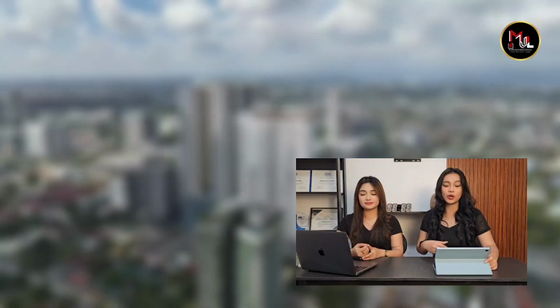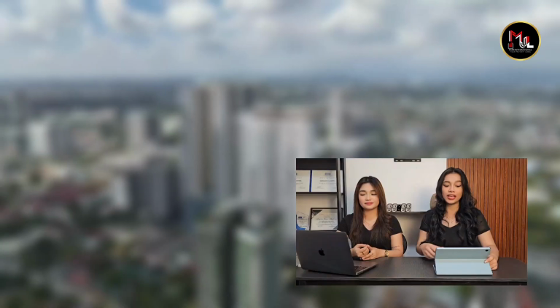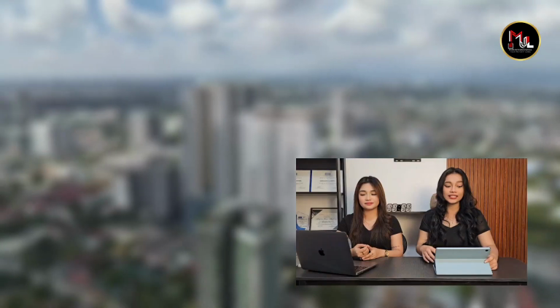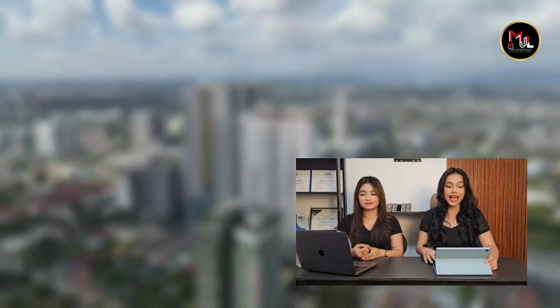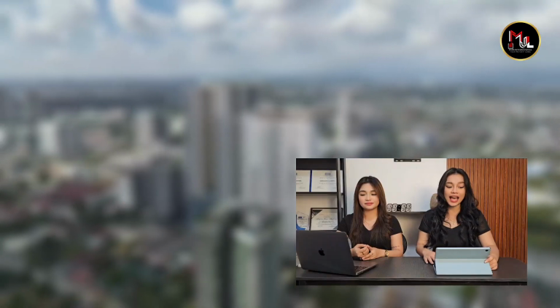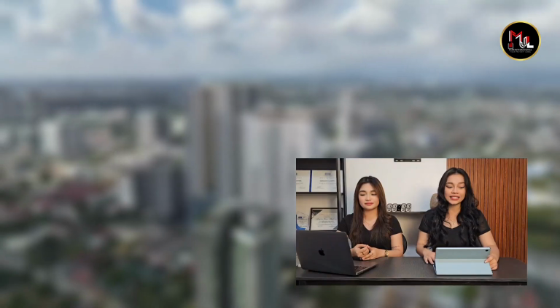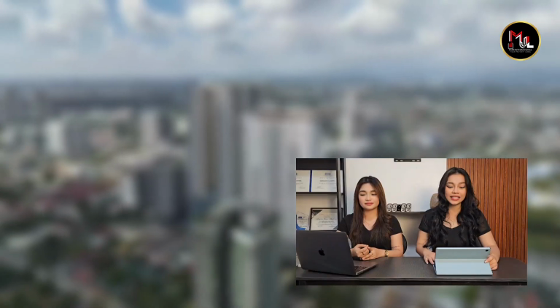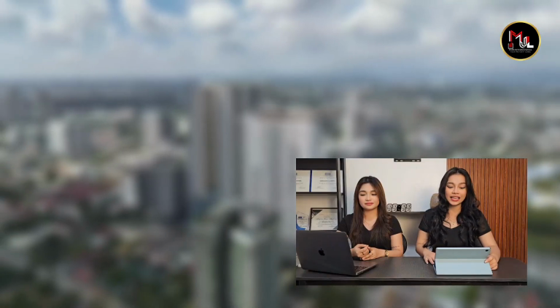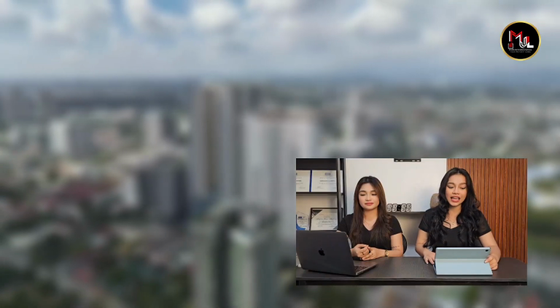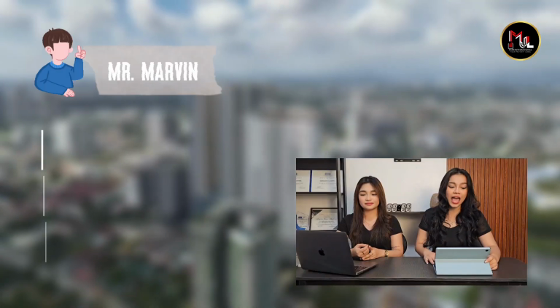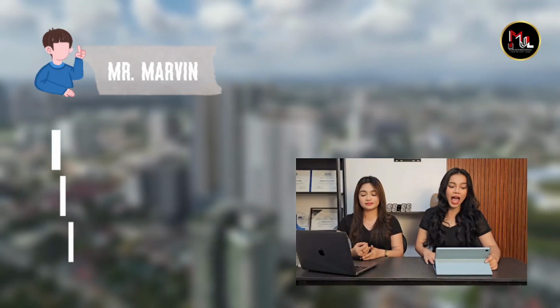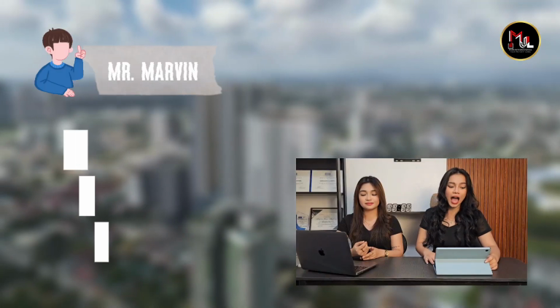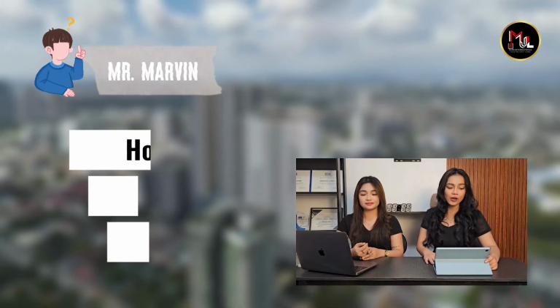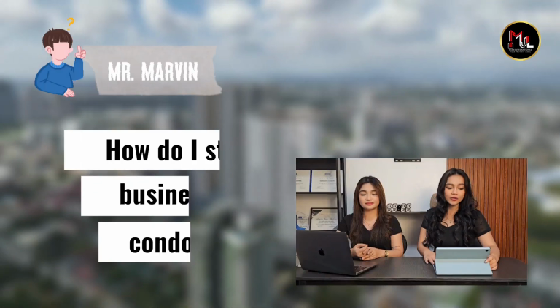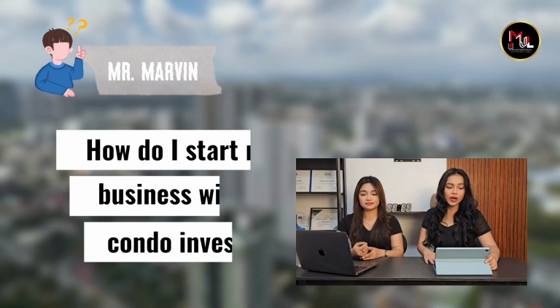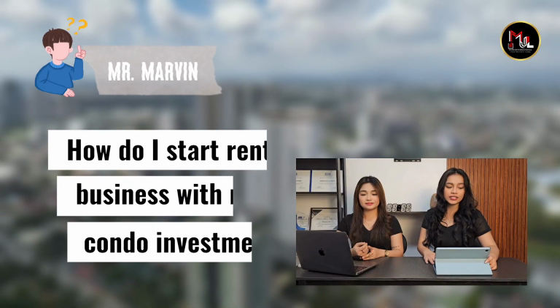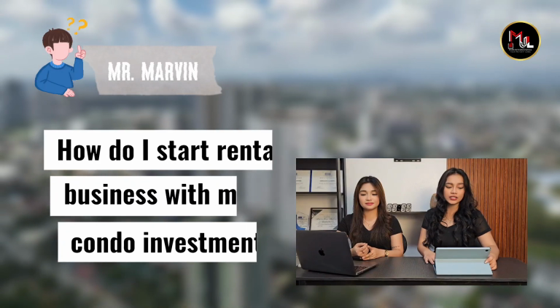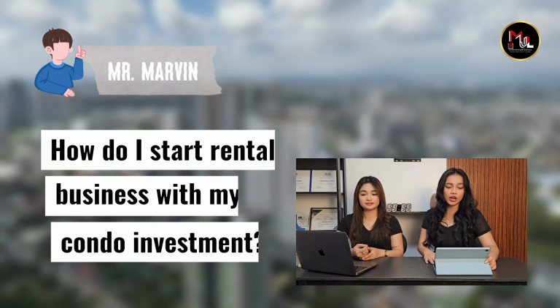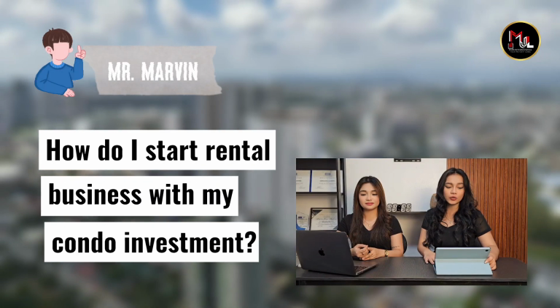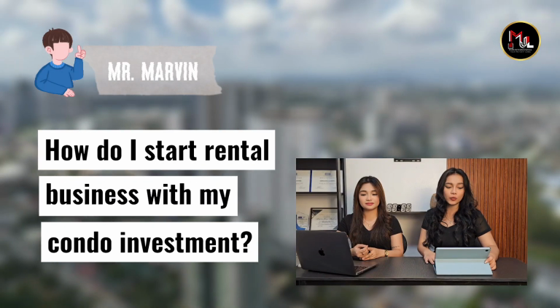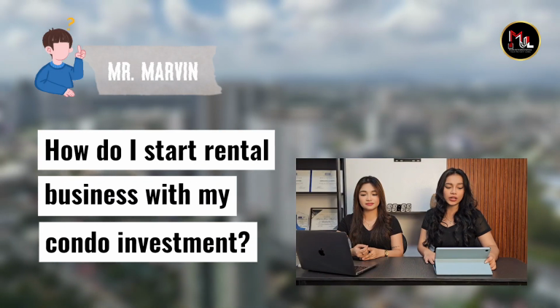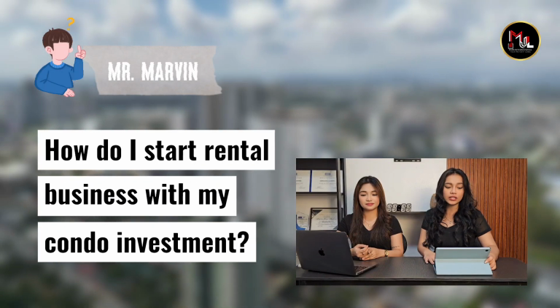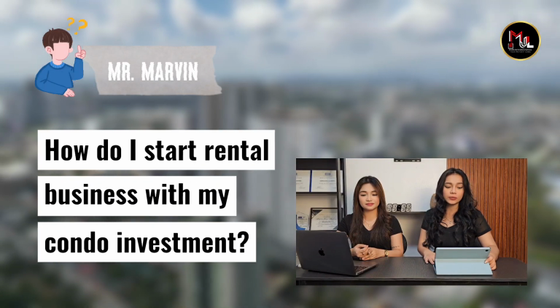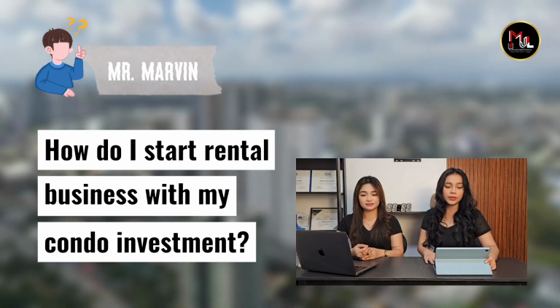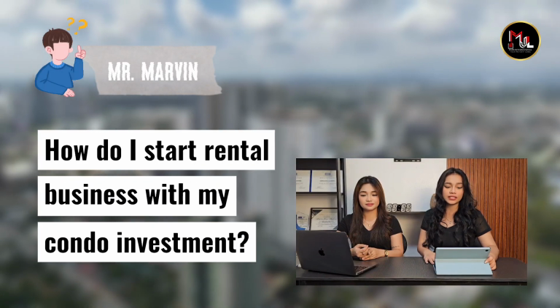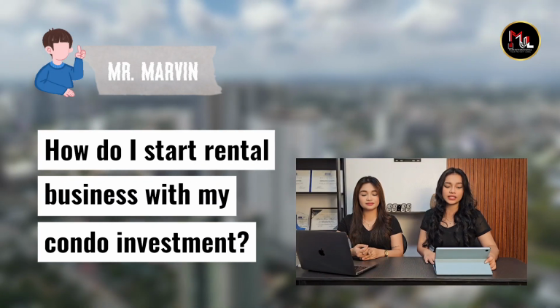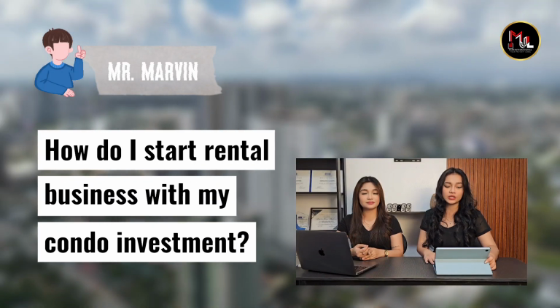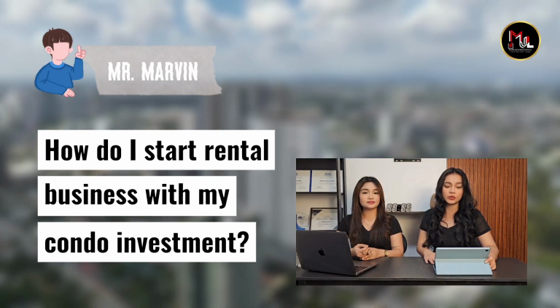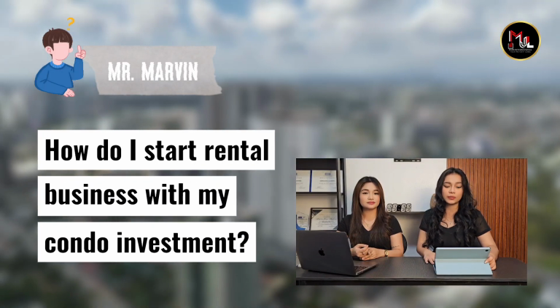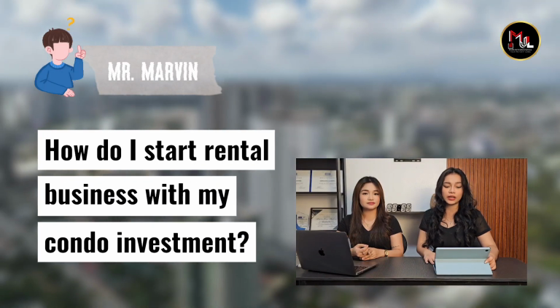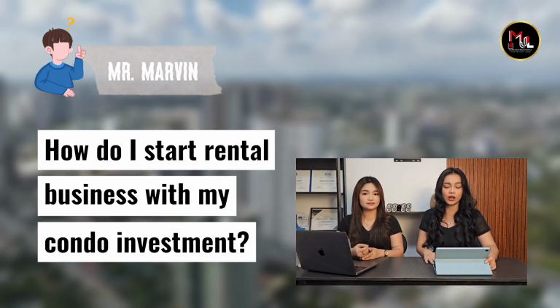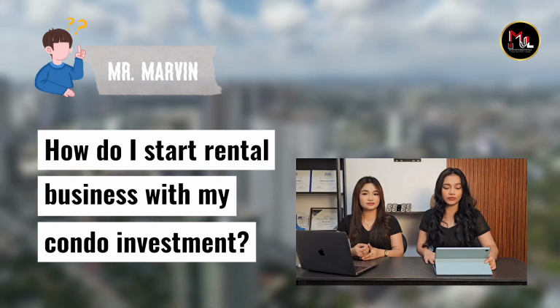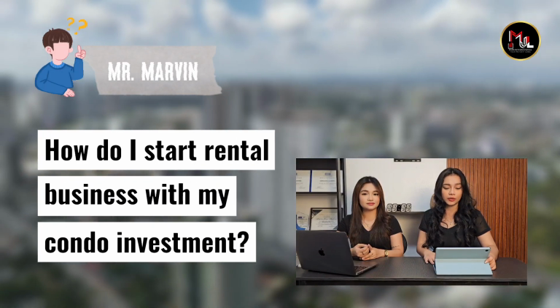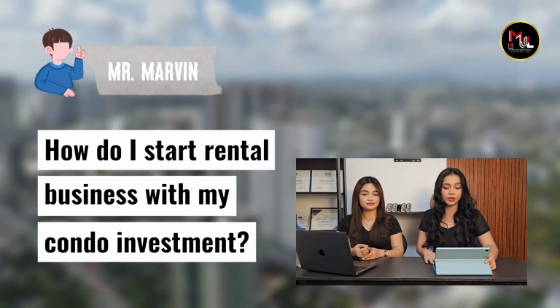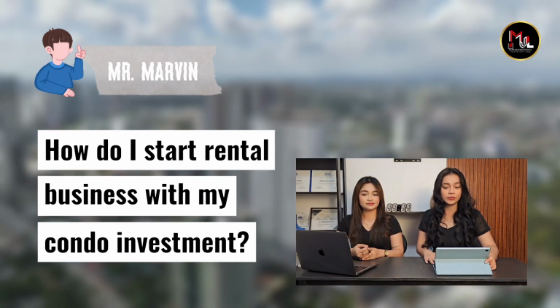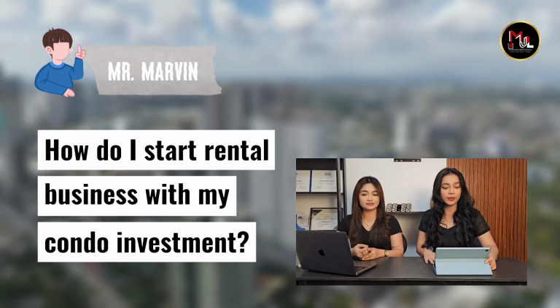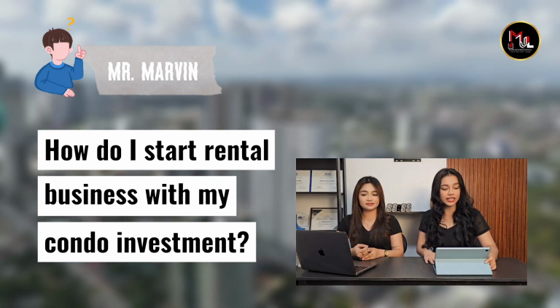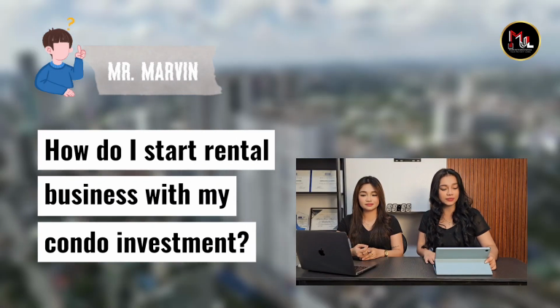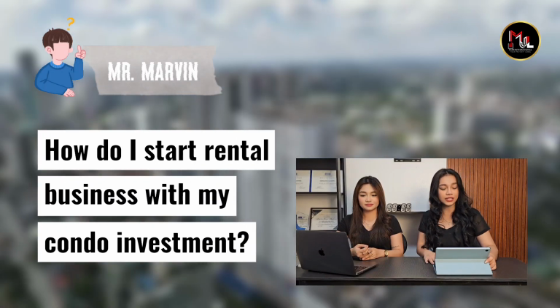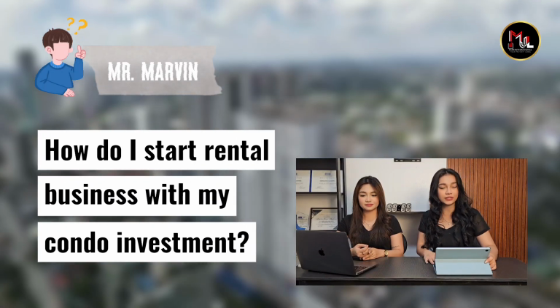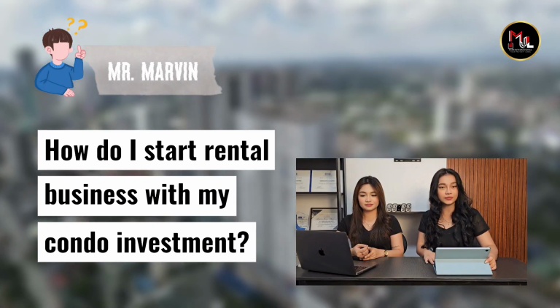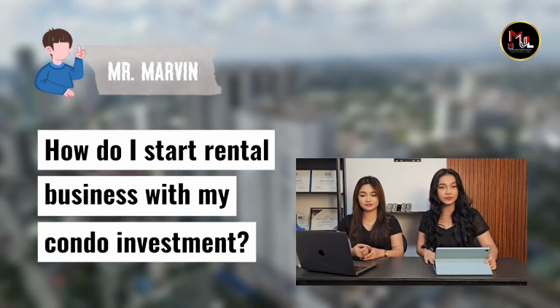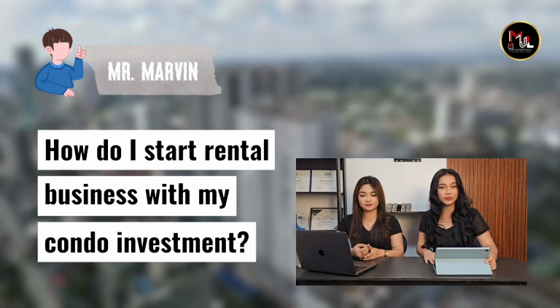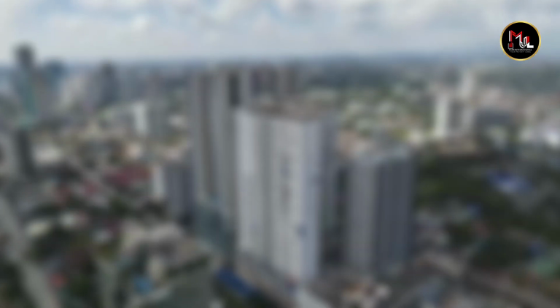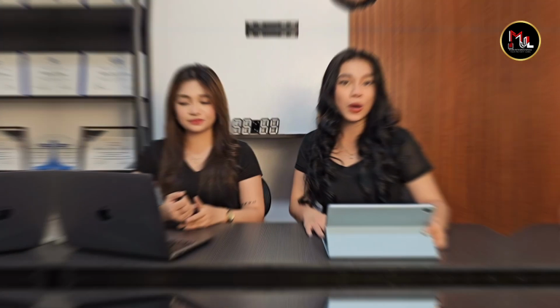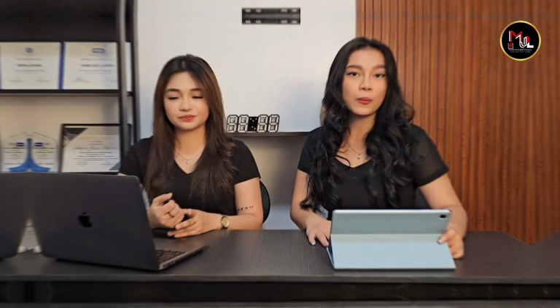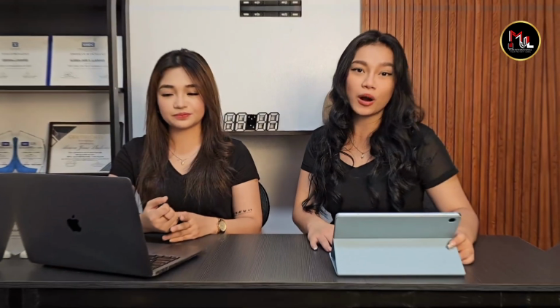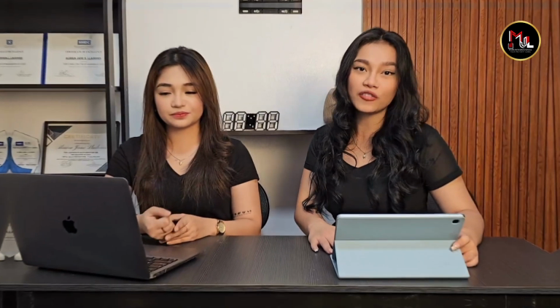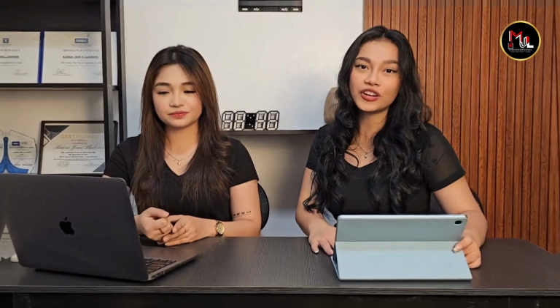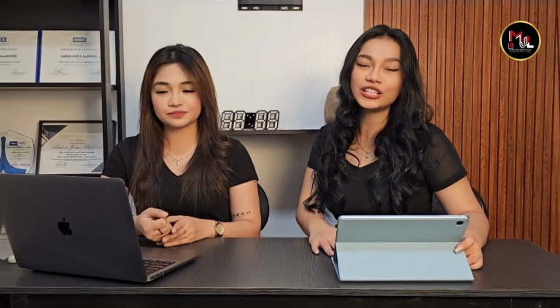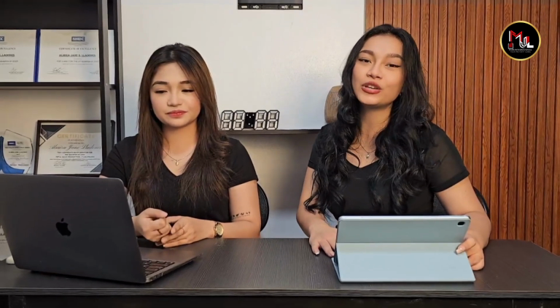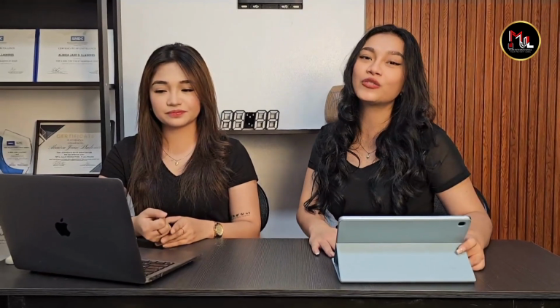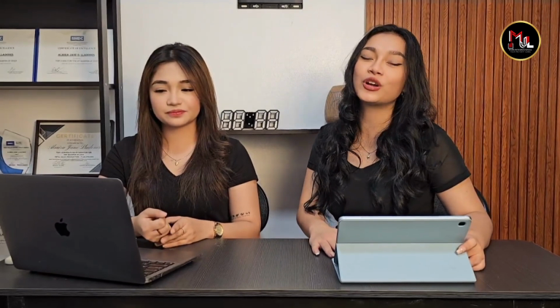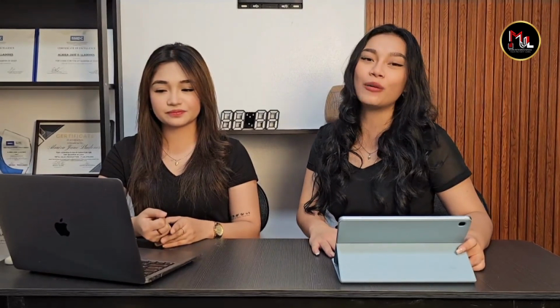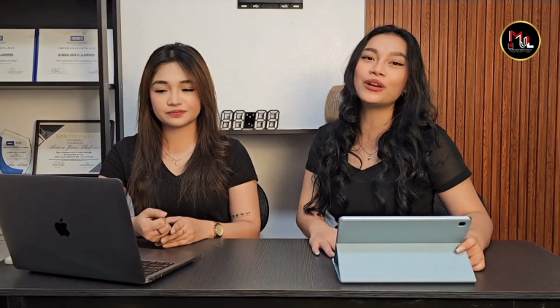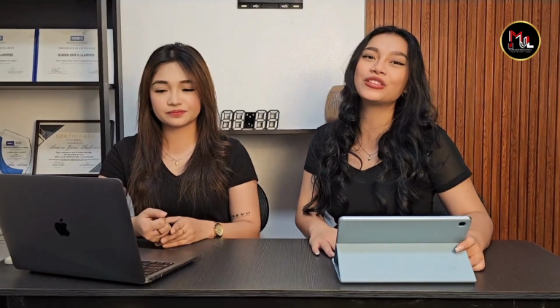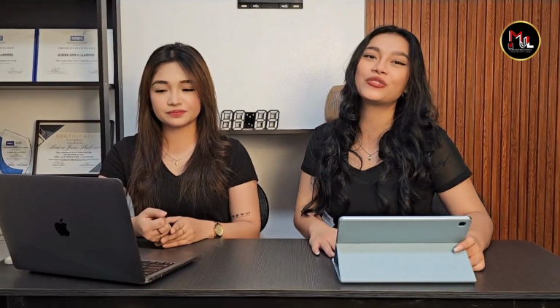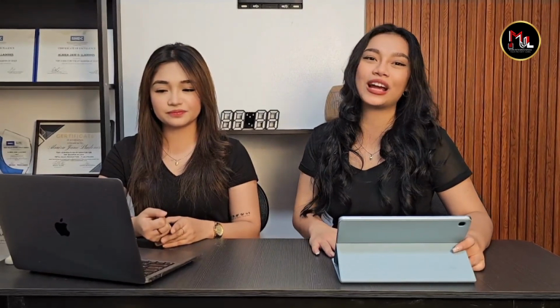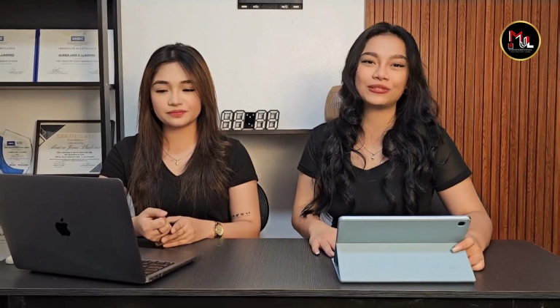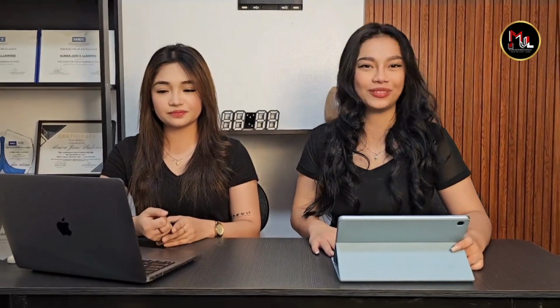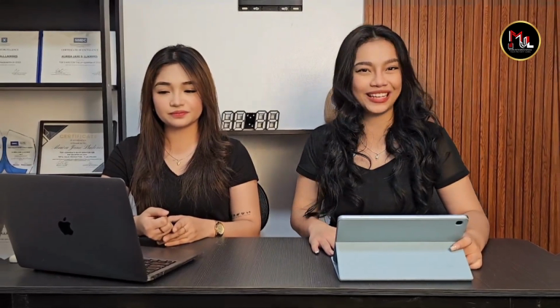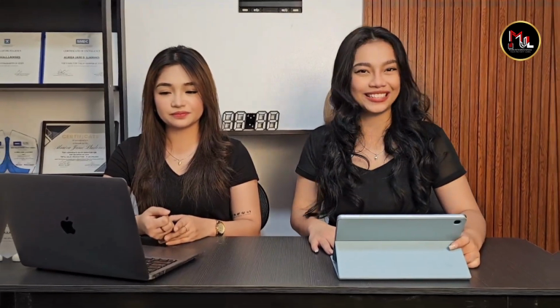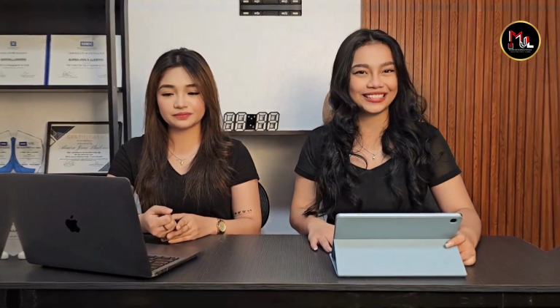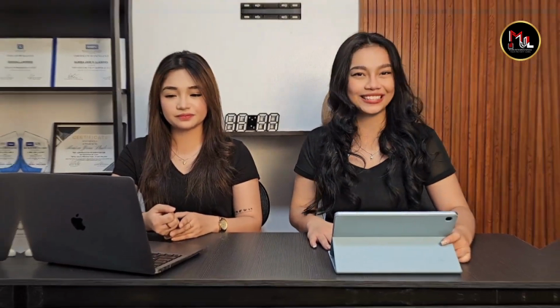So he's asking: how do I start a rental business with my condo investment? Marvin, you've come to the right place.